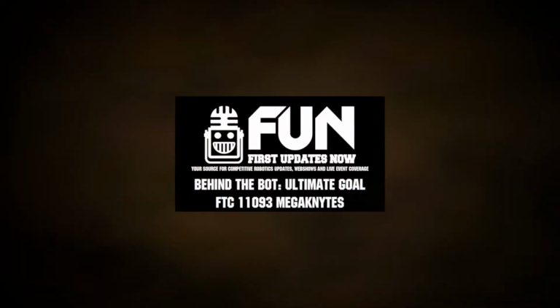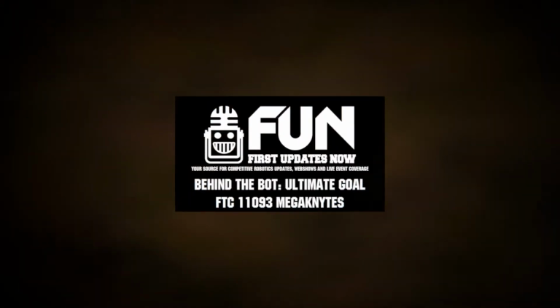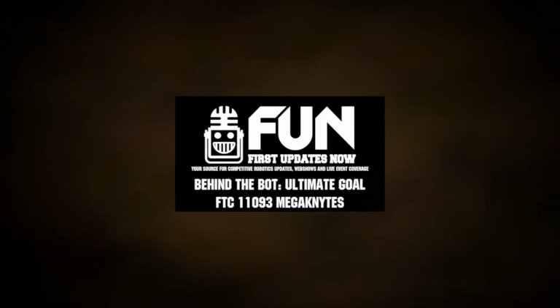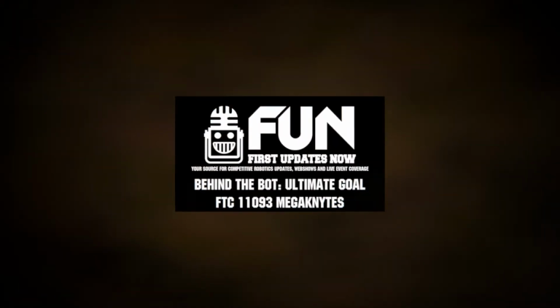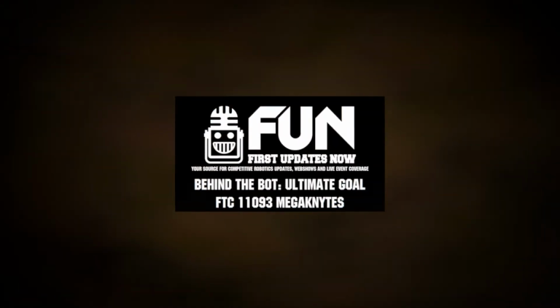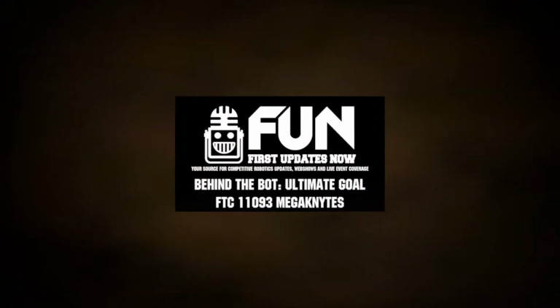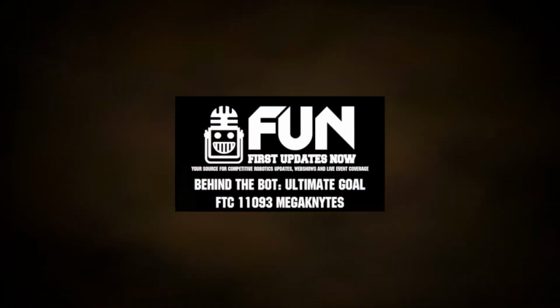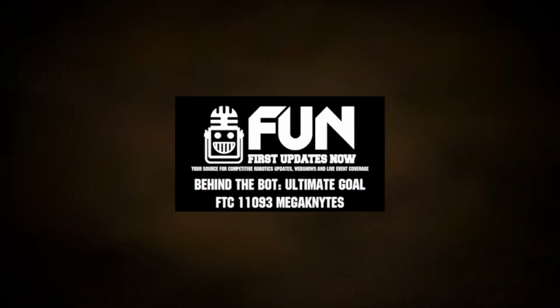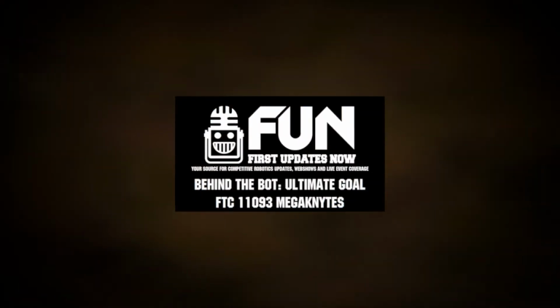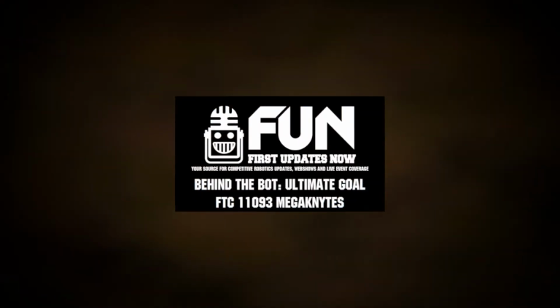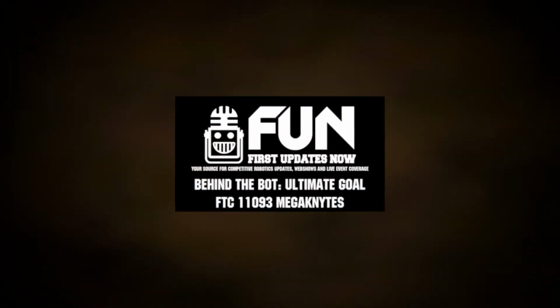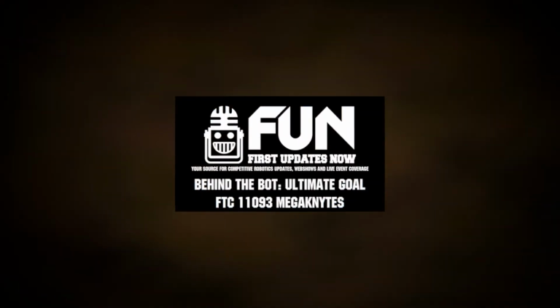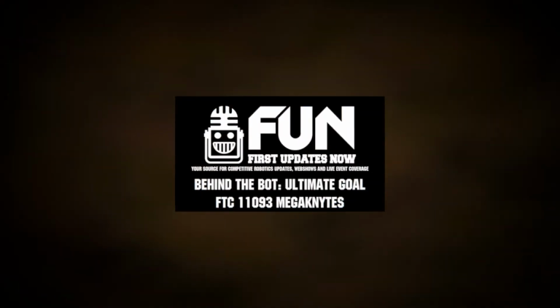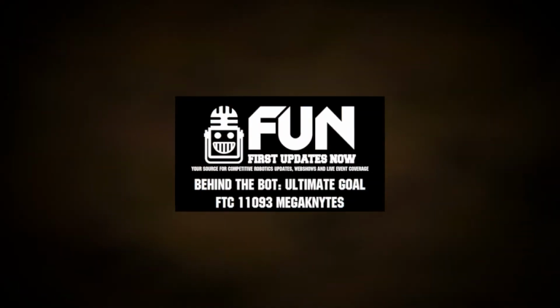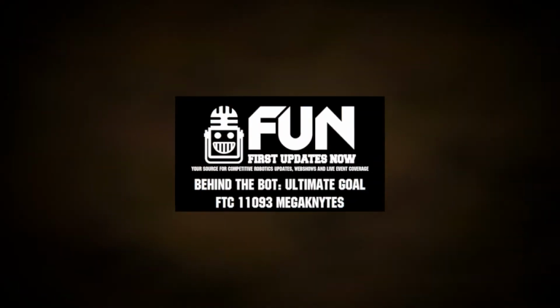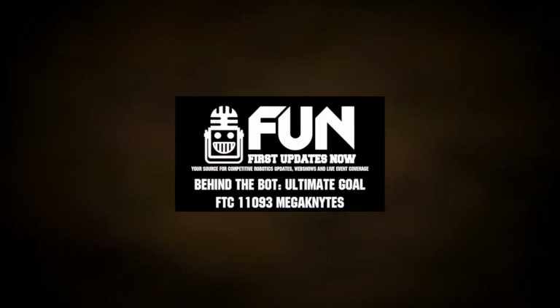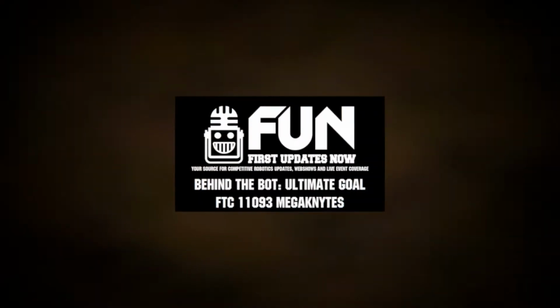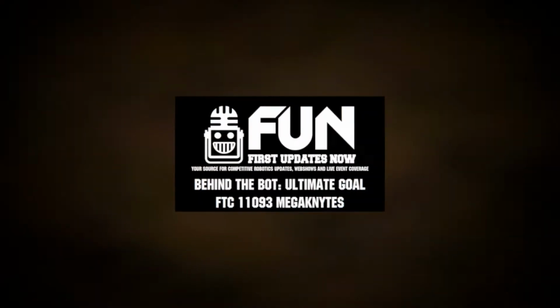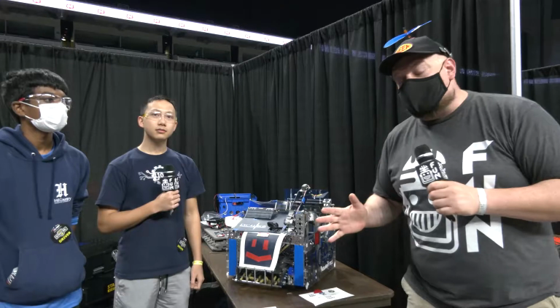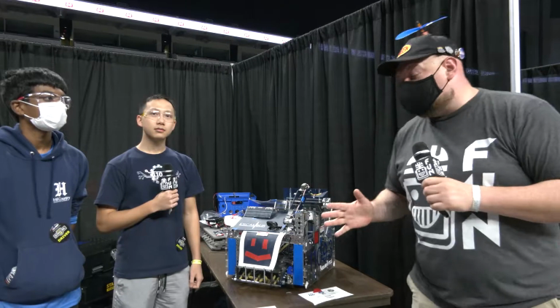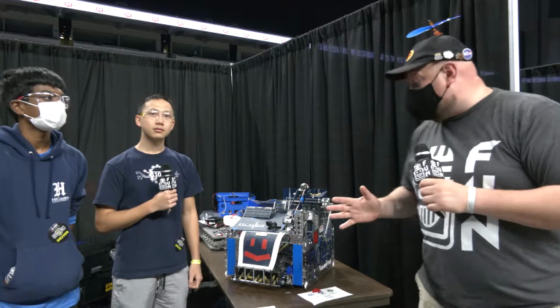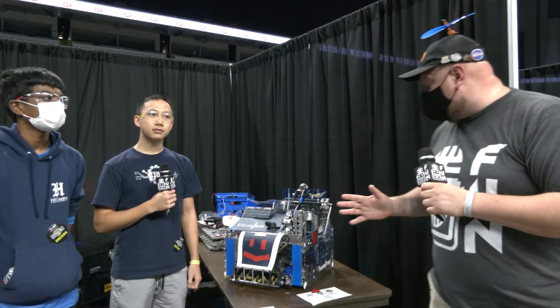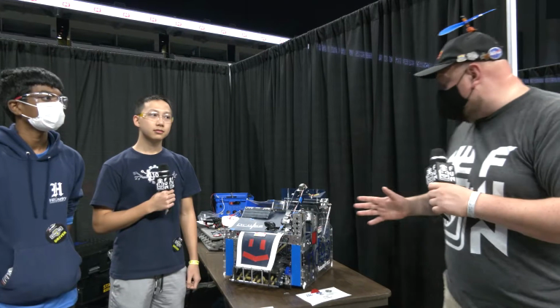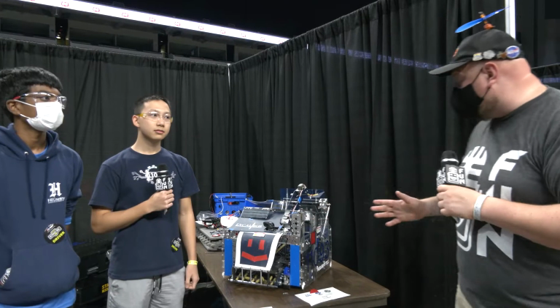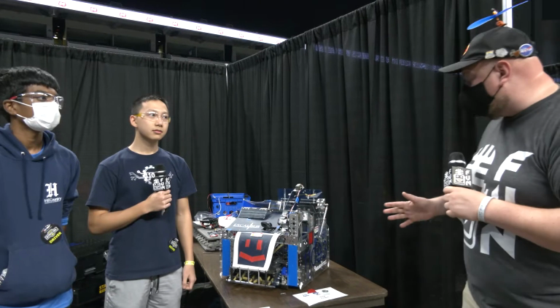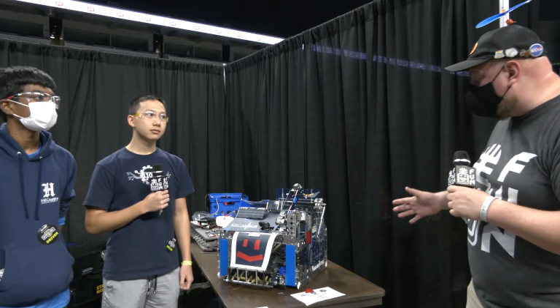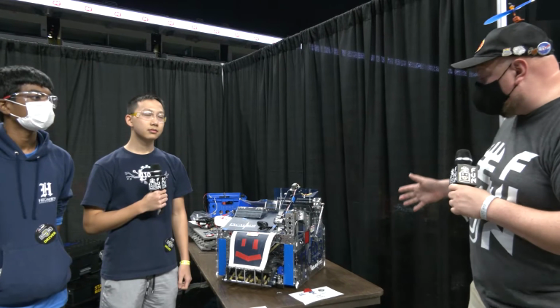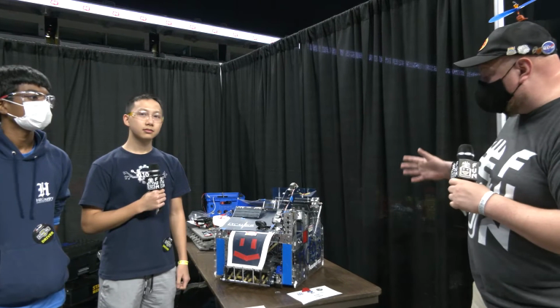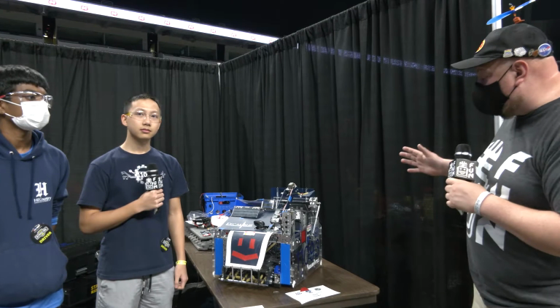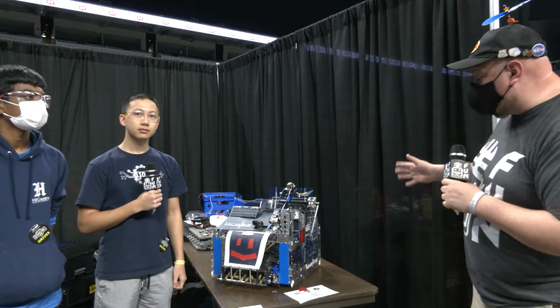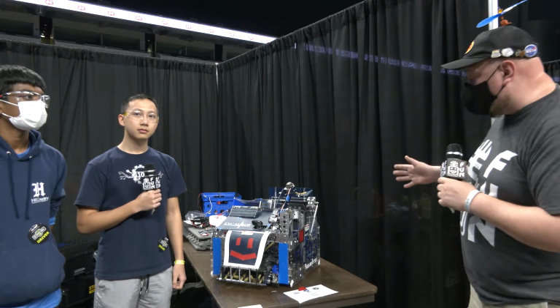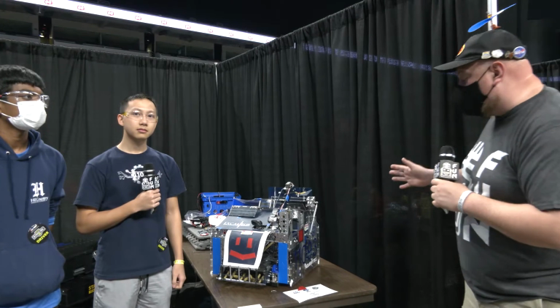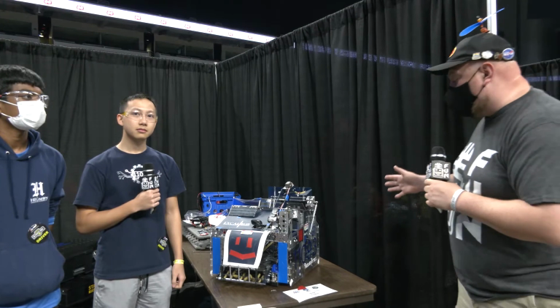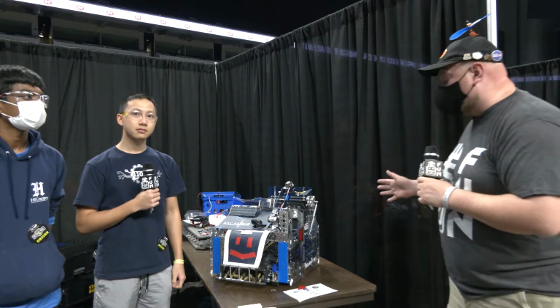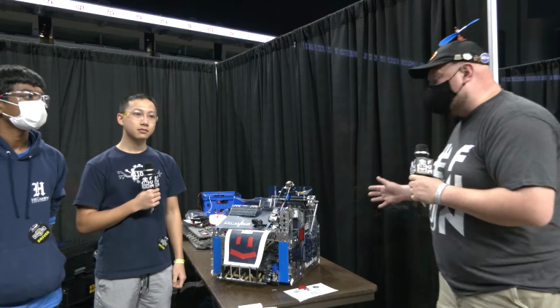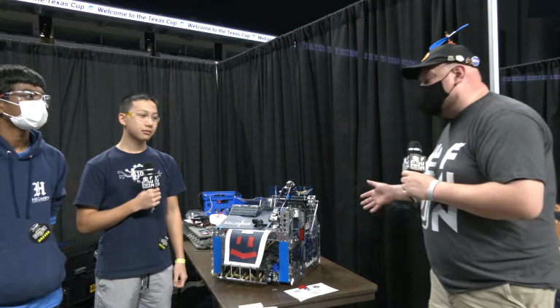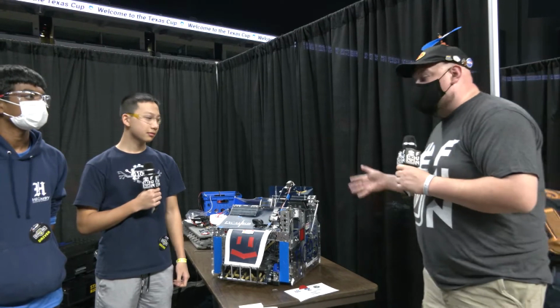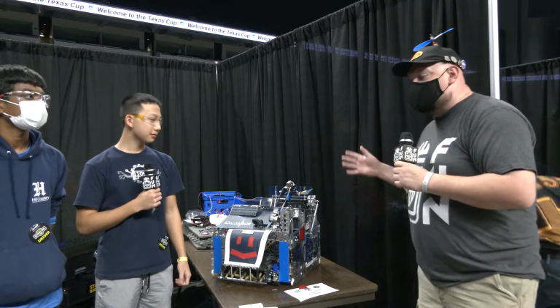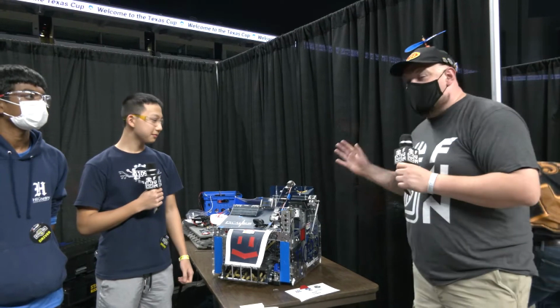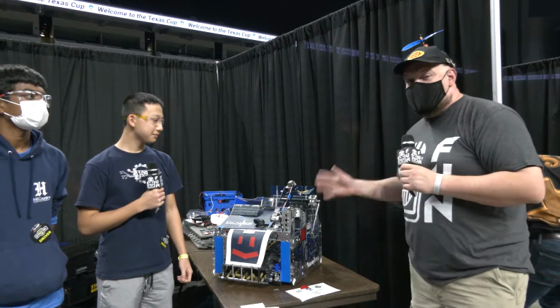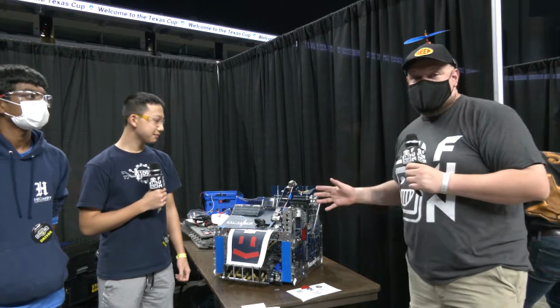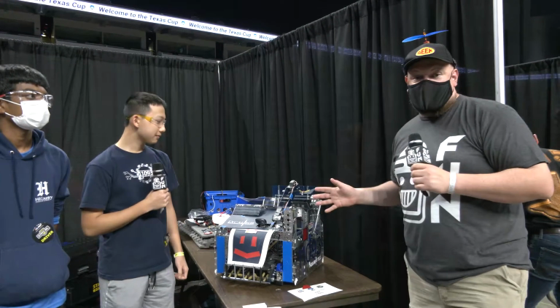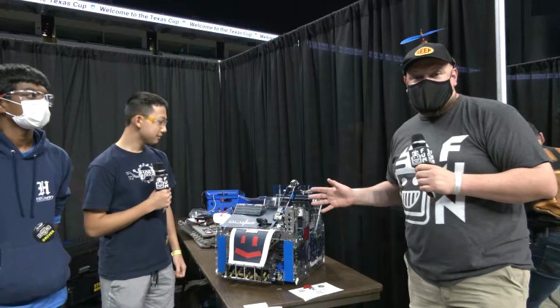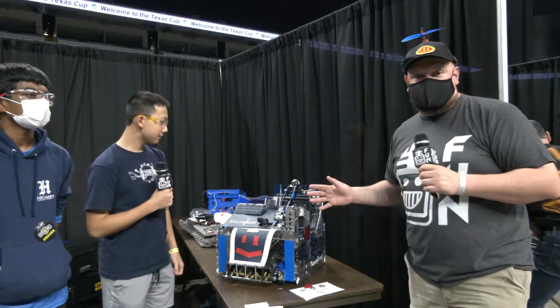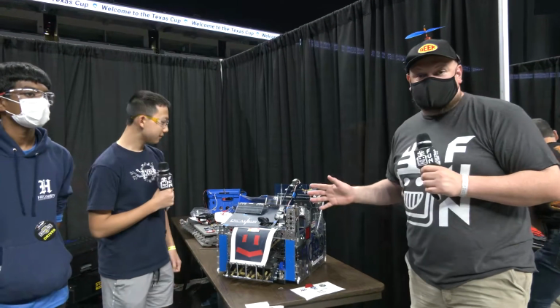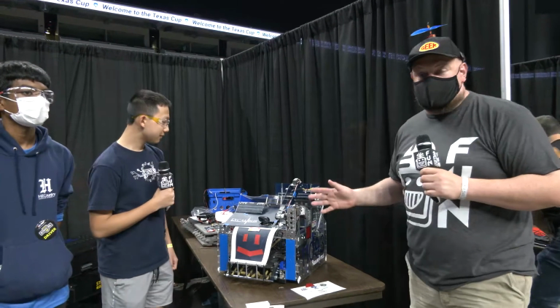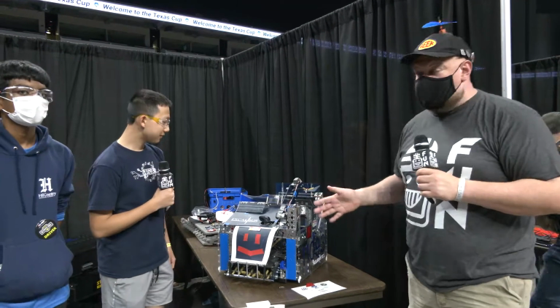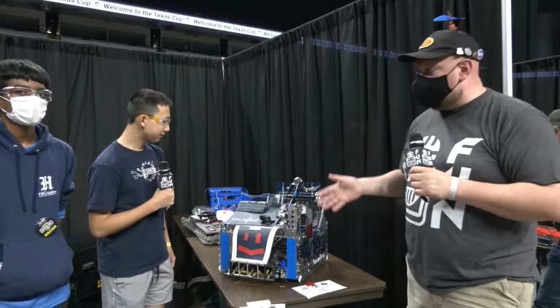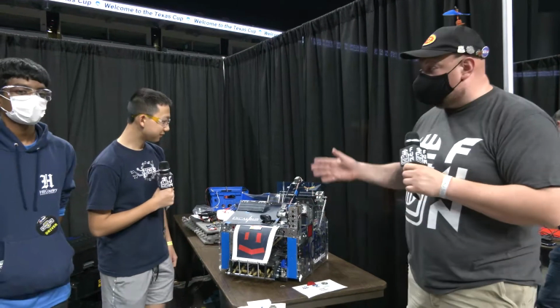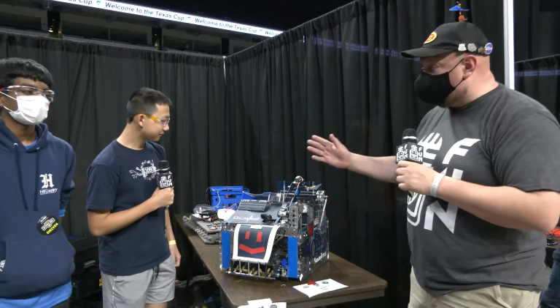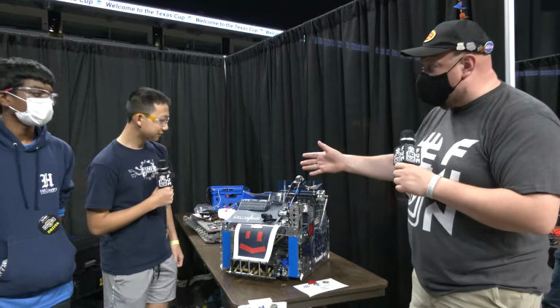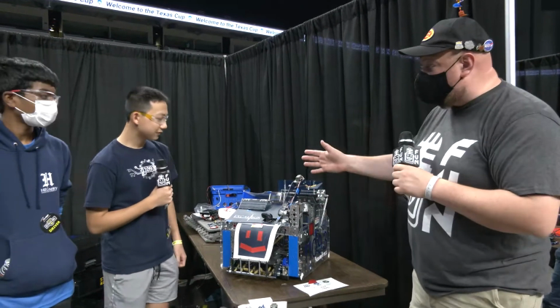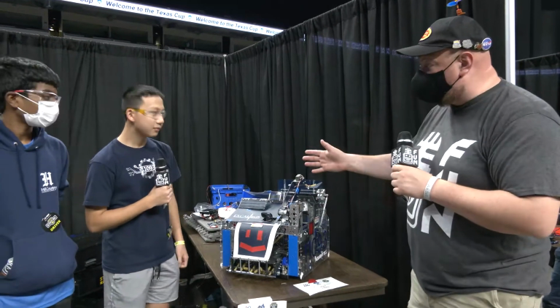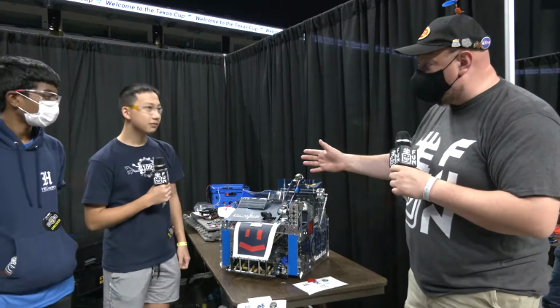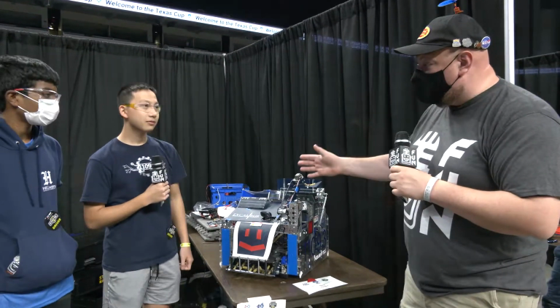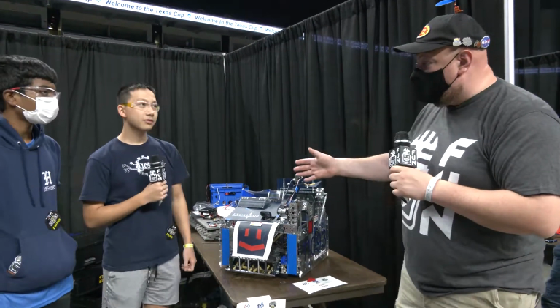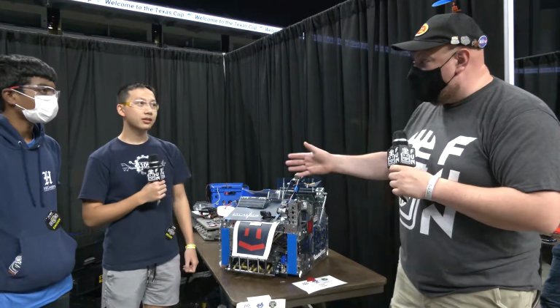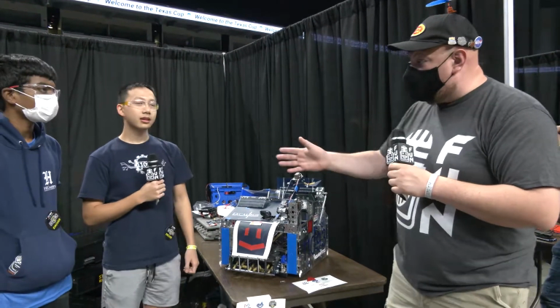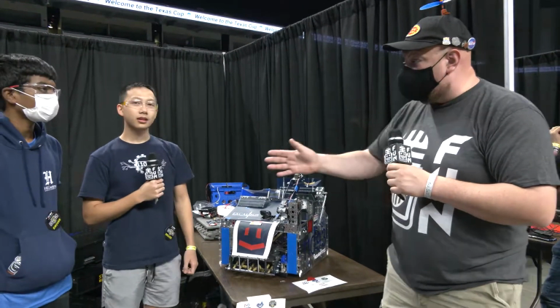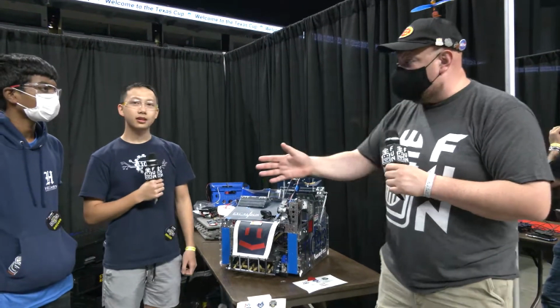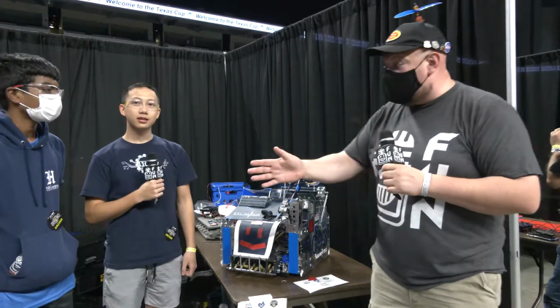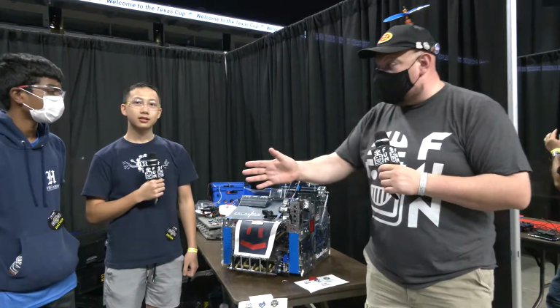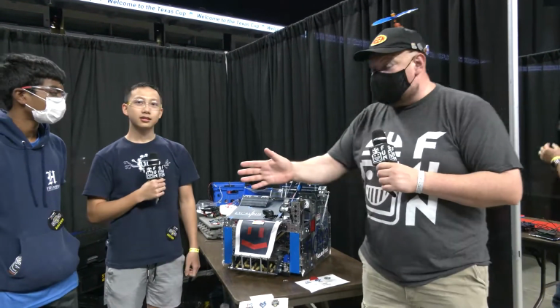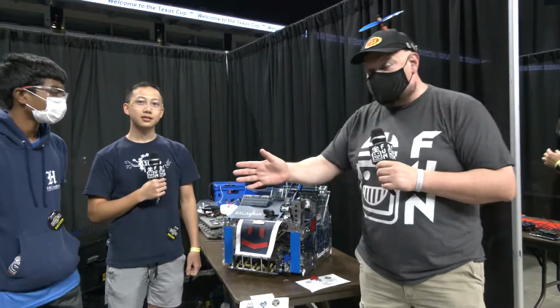Hey everybody, it's Tyler here at the Texas Cup, checking in with scene number 11093, Mega Knights, and I'm here with Josh and Adarsh.